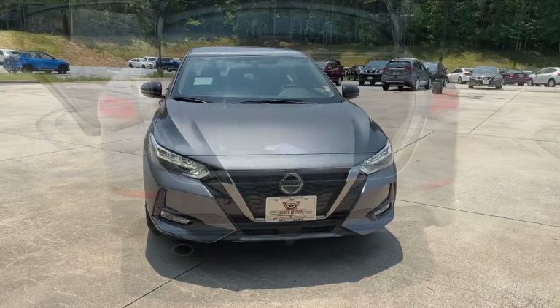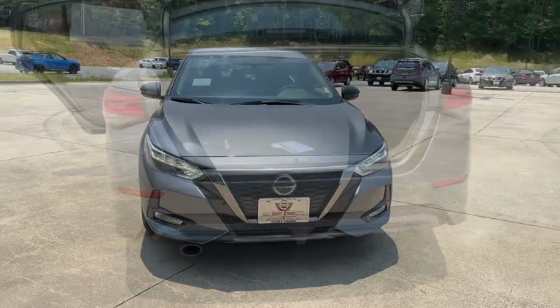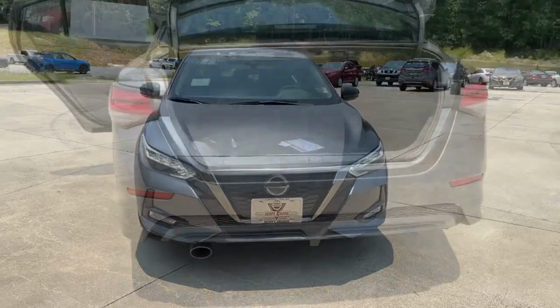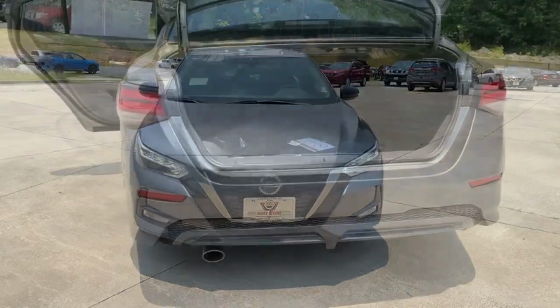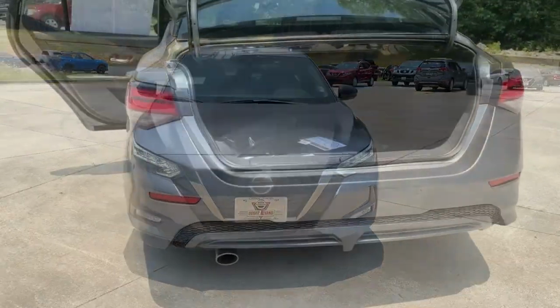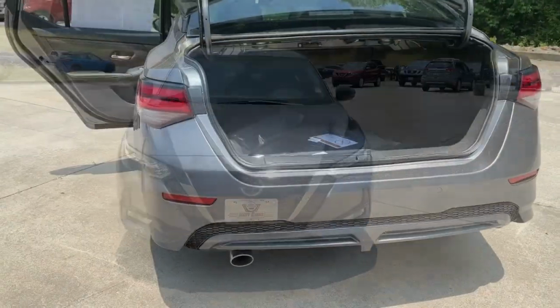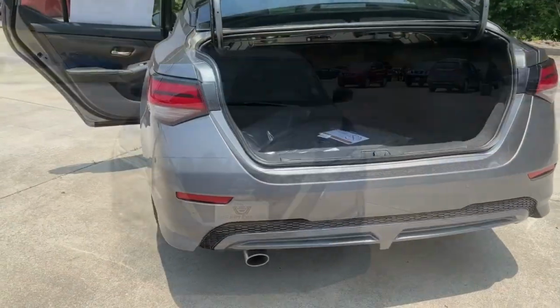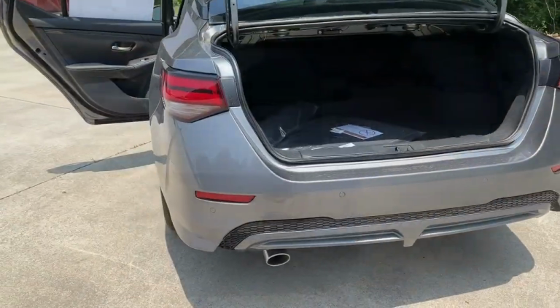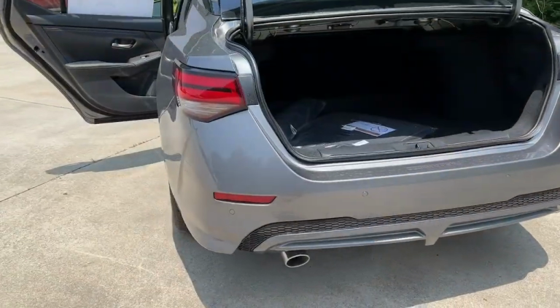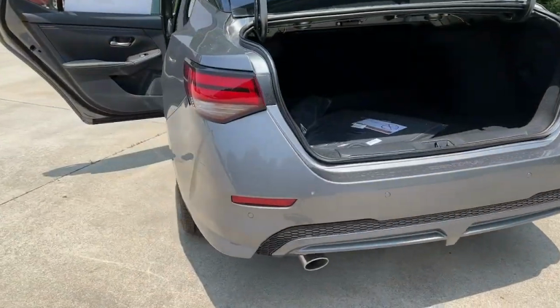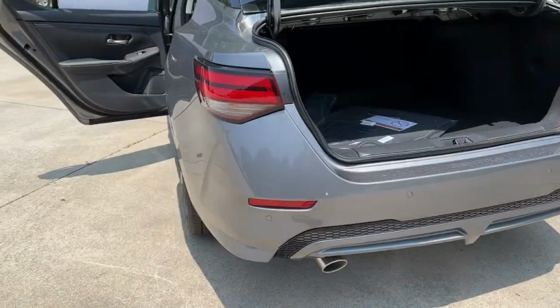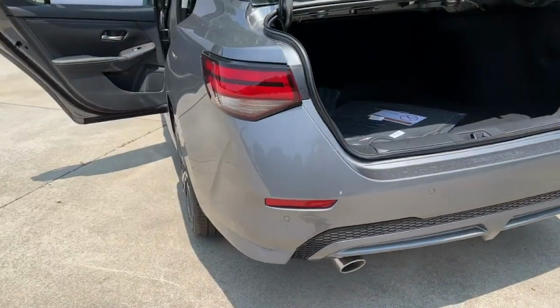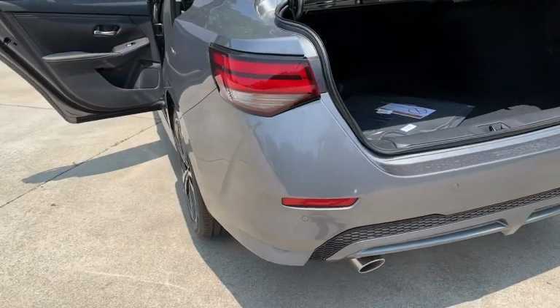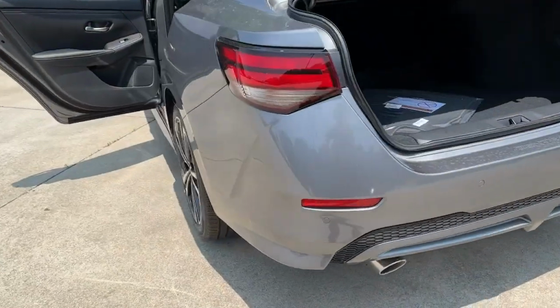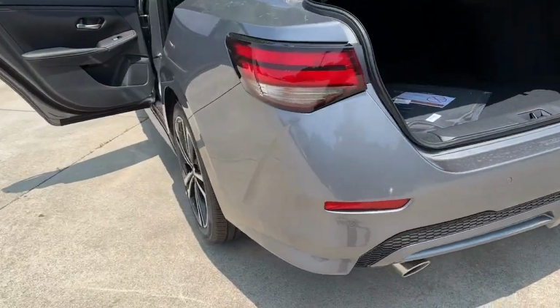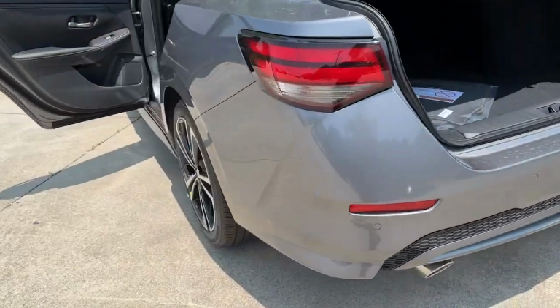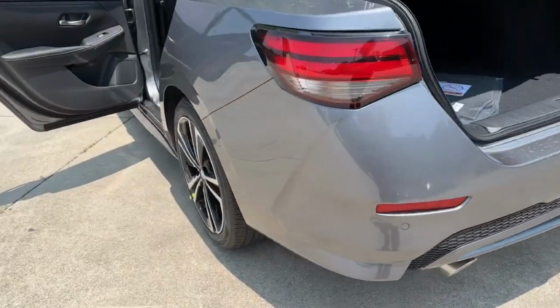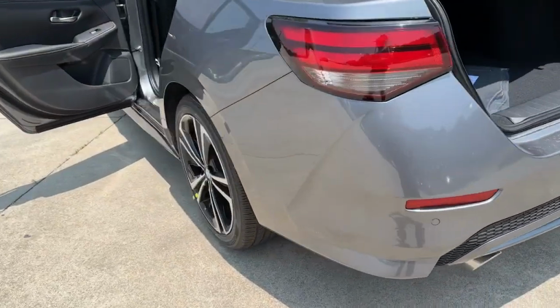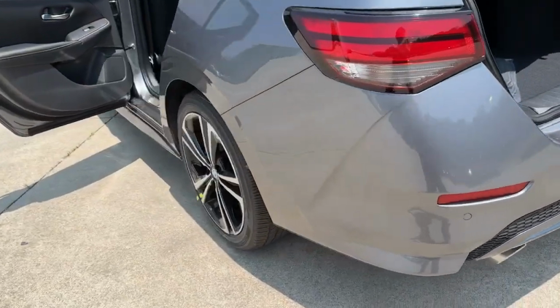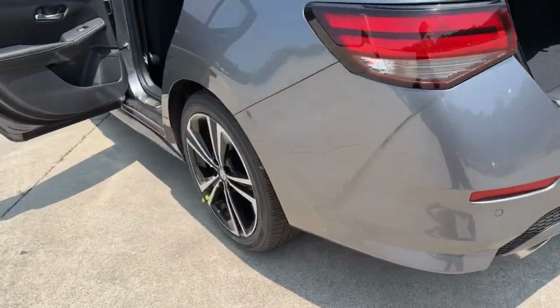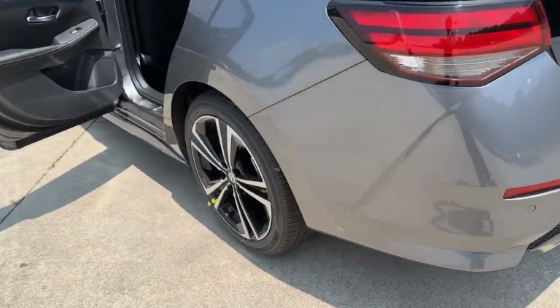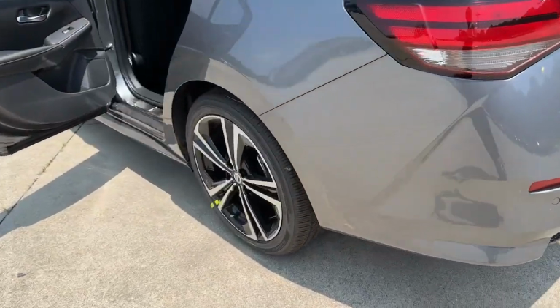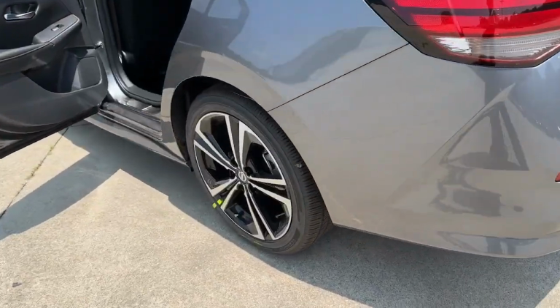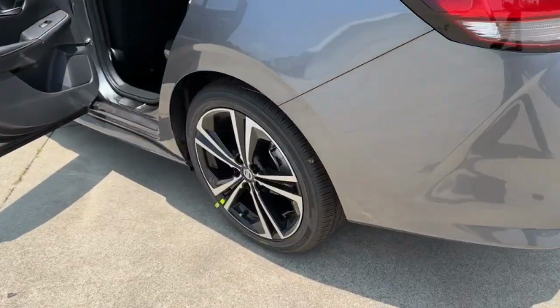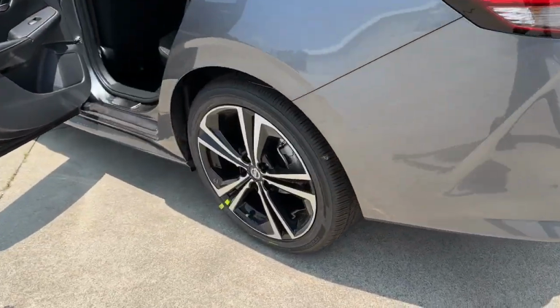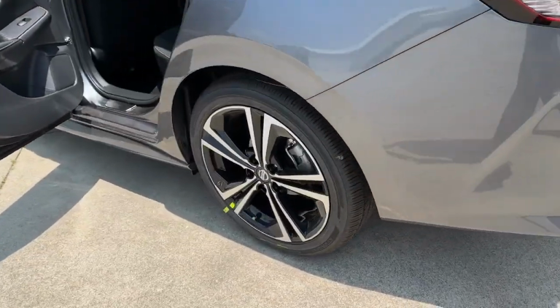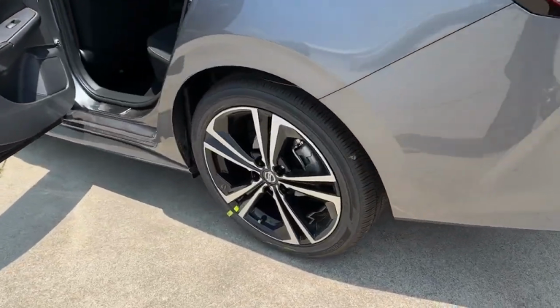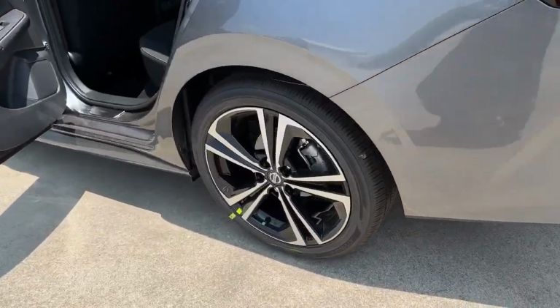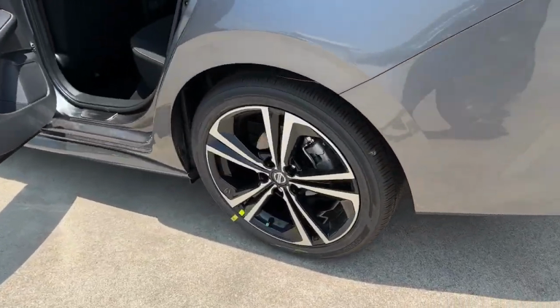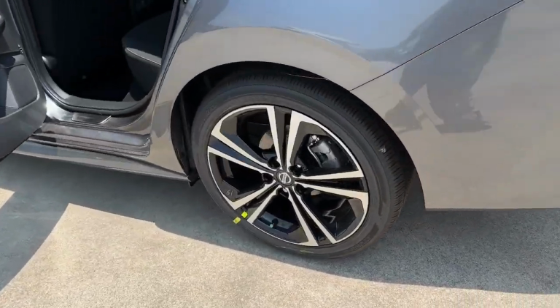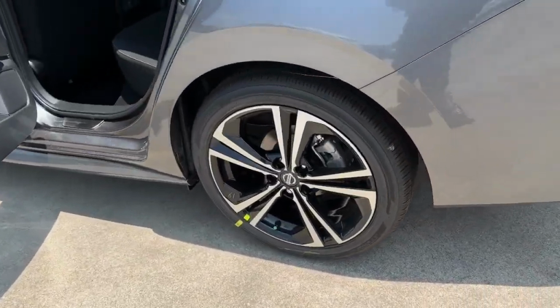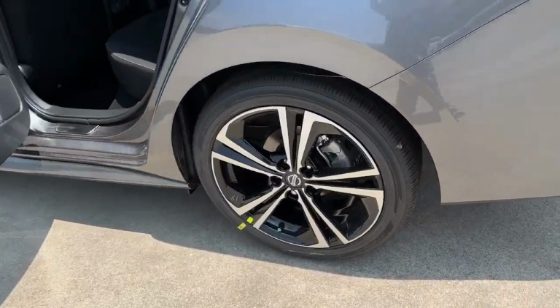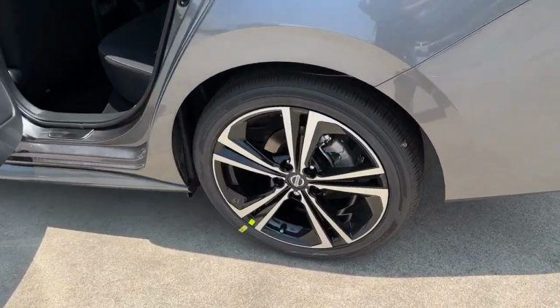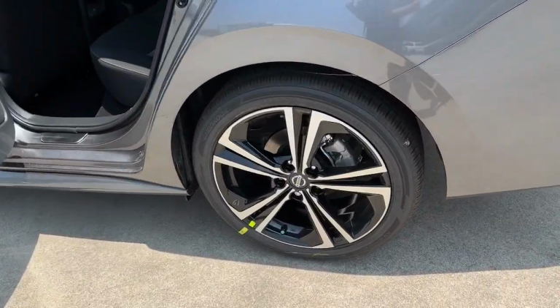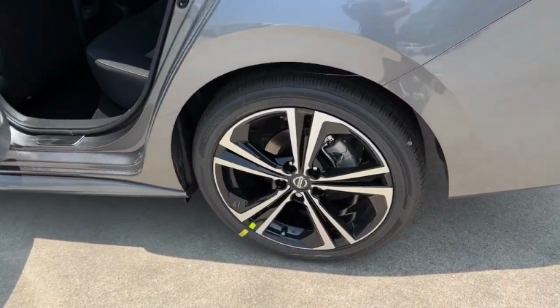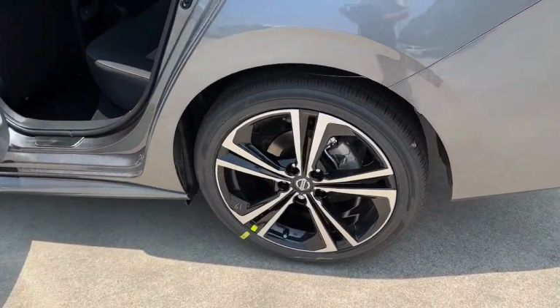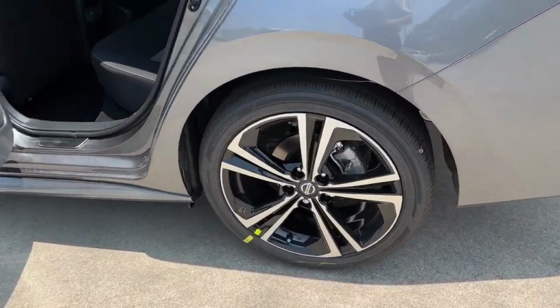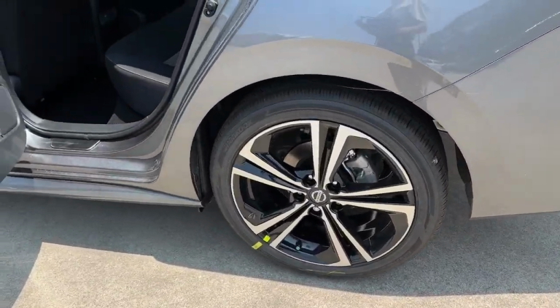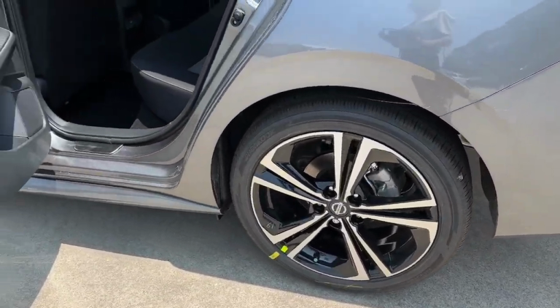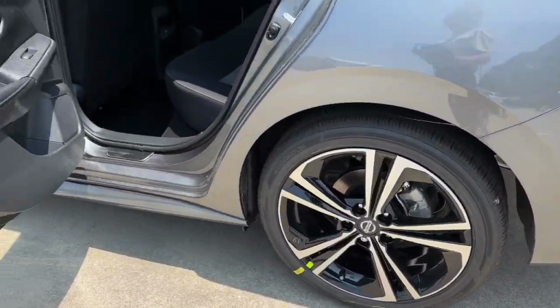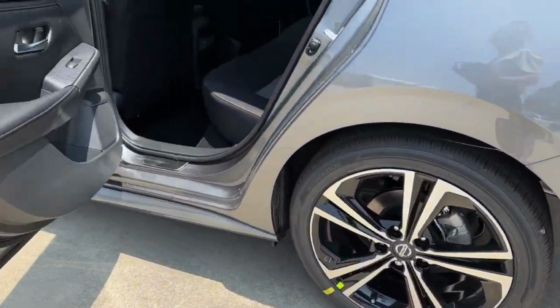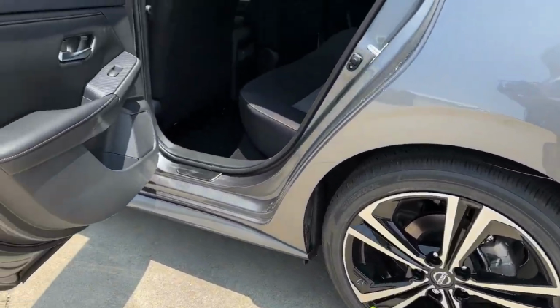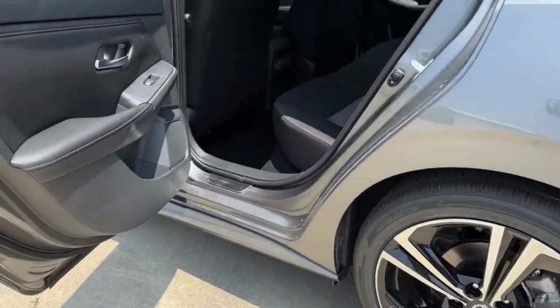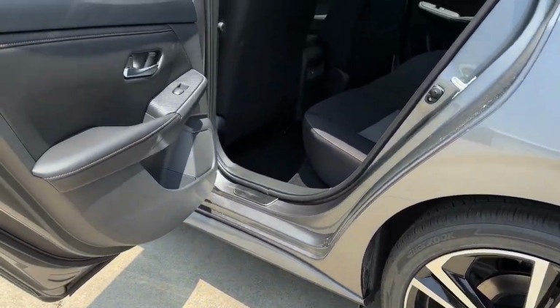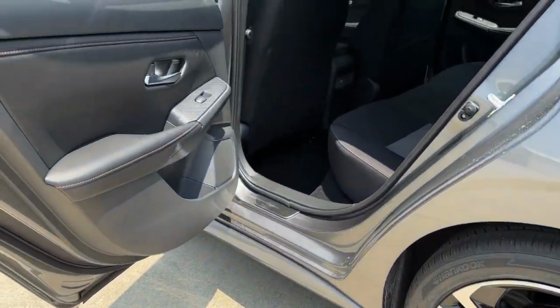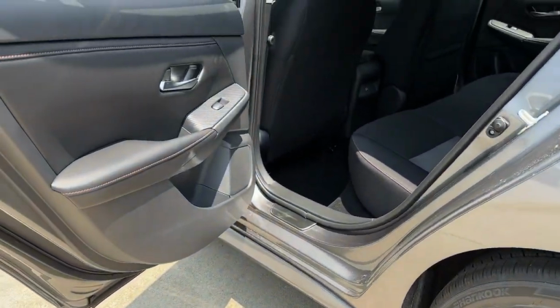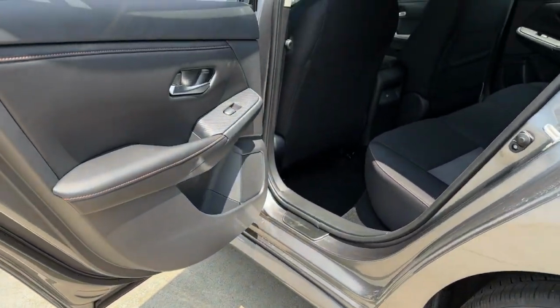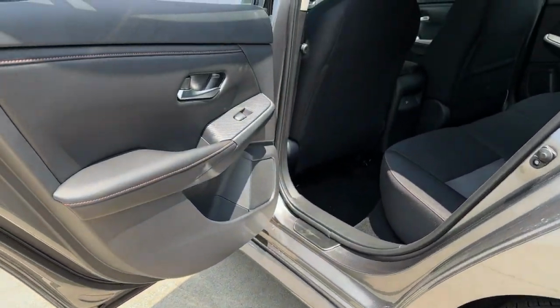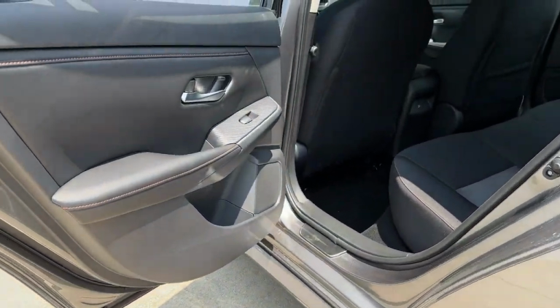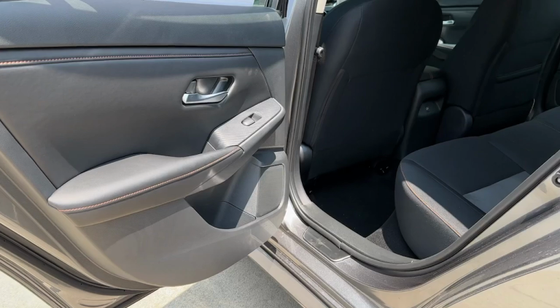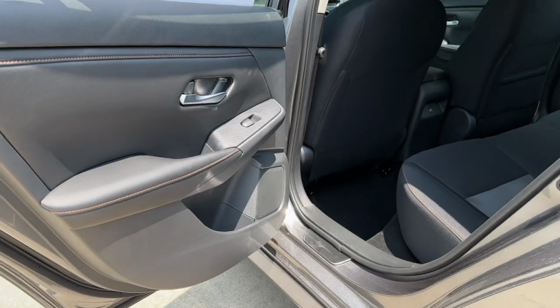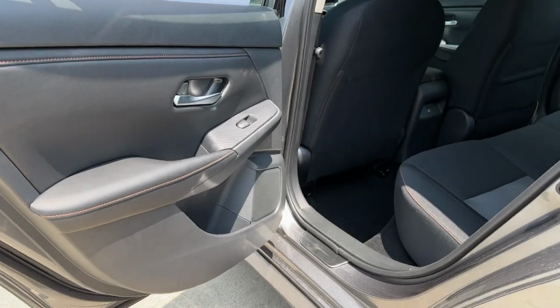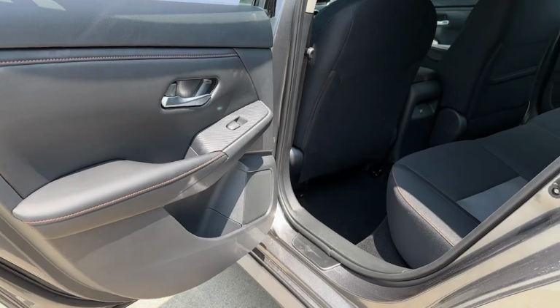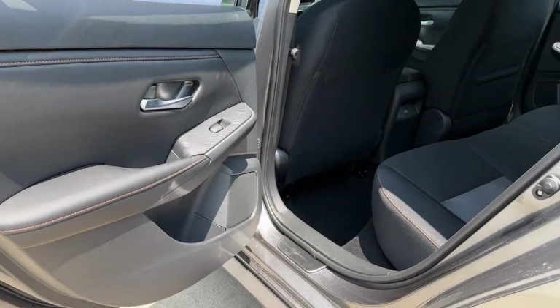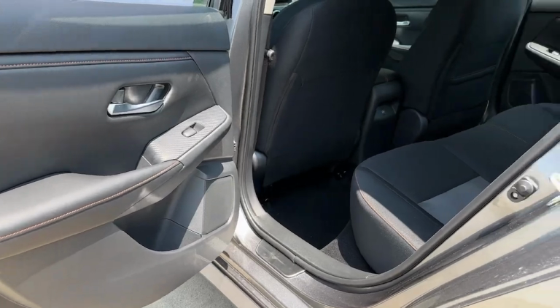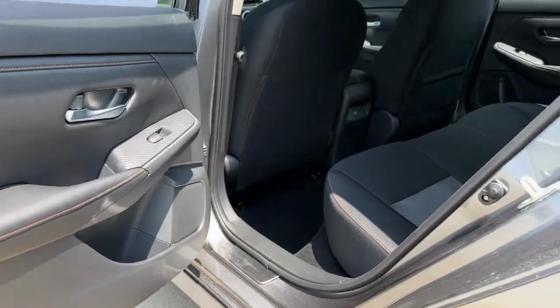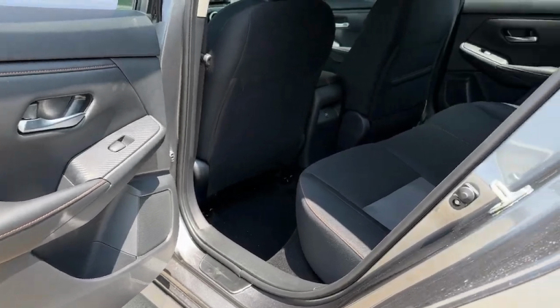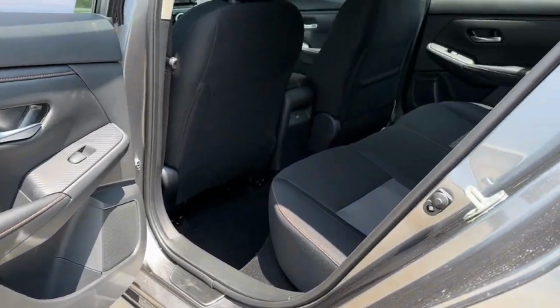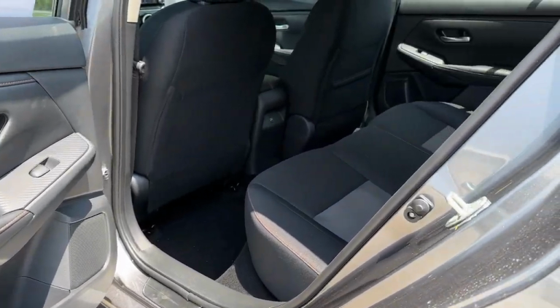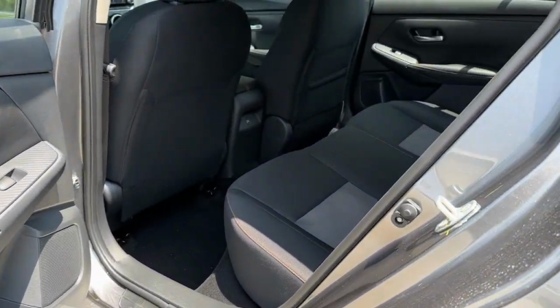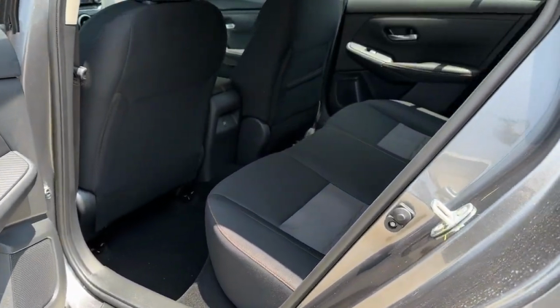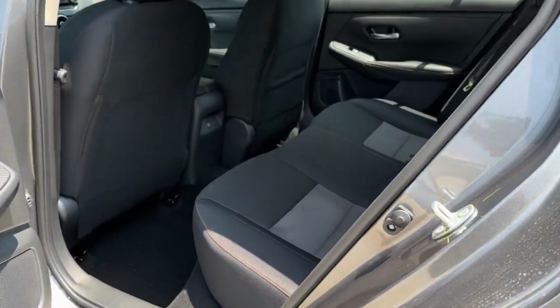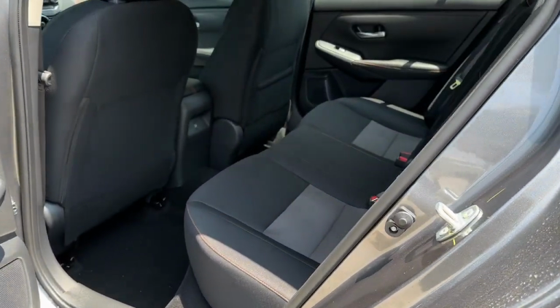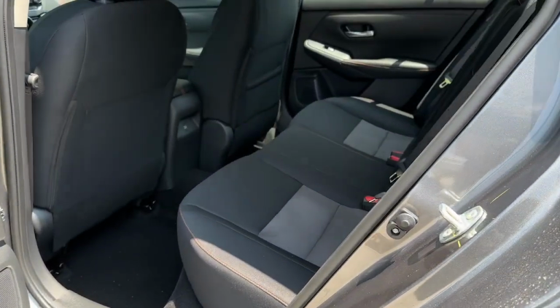Keyless start, heated mirrors, adaptive cruise control, remote engine start, and aluminum wheels.